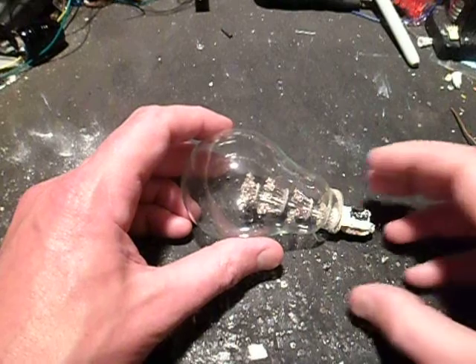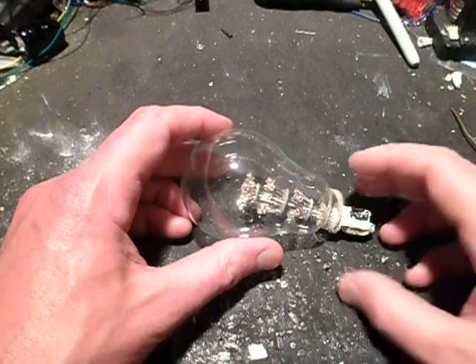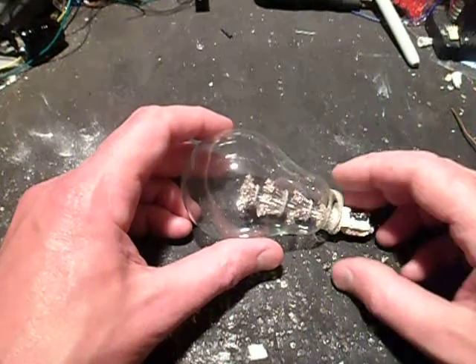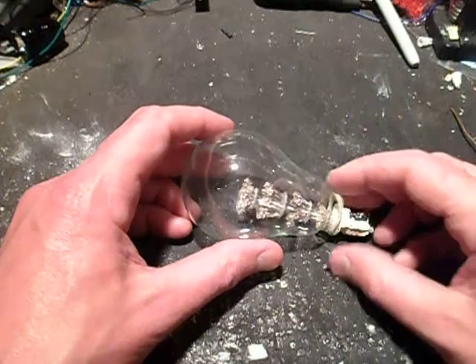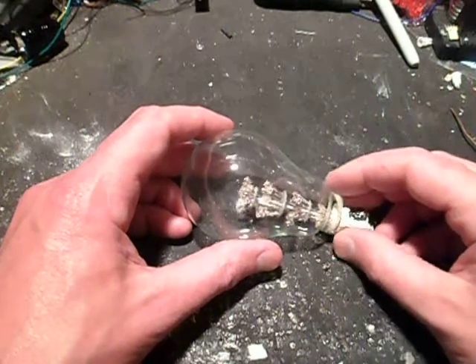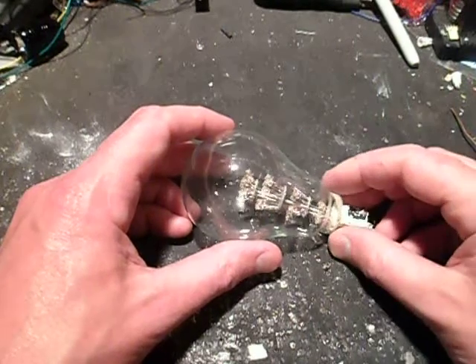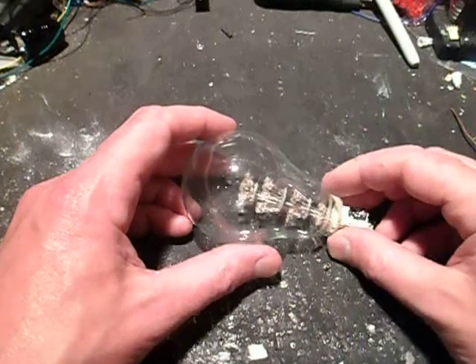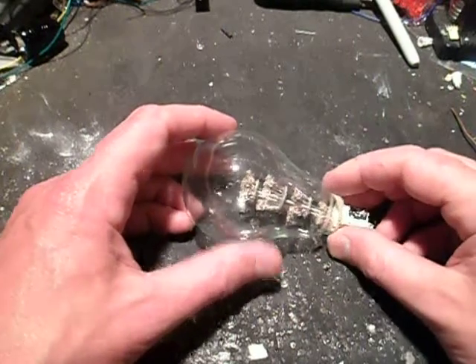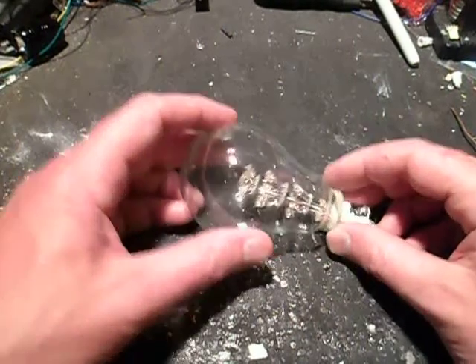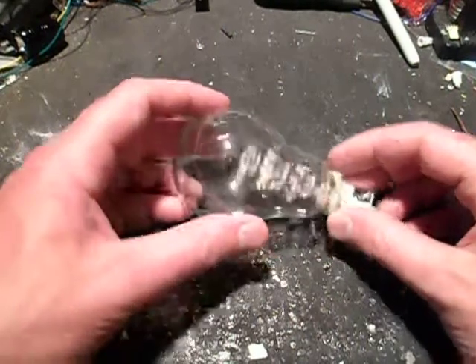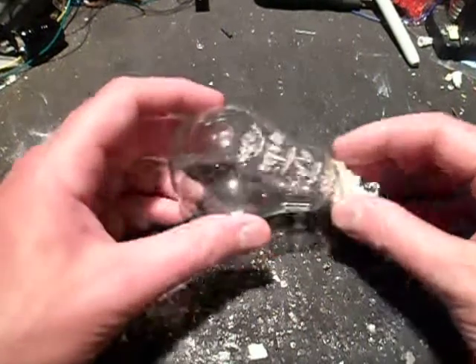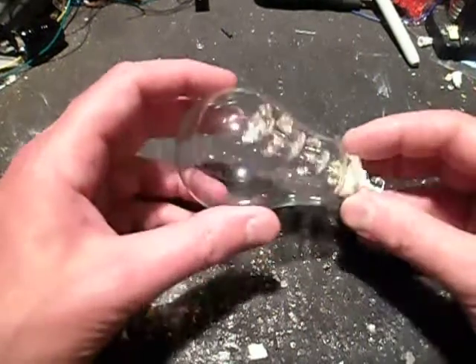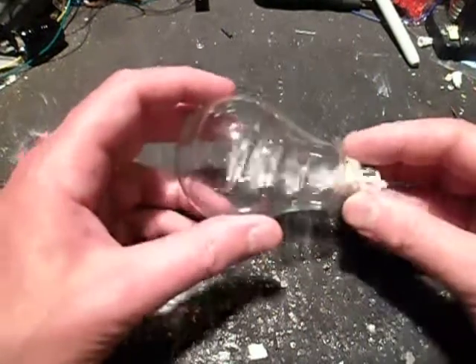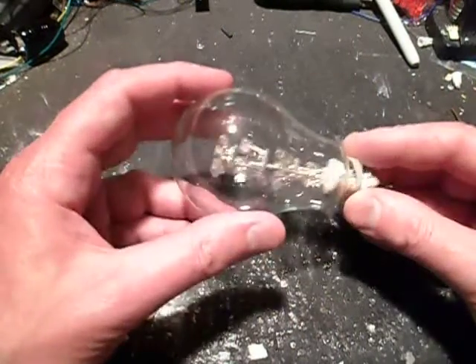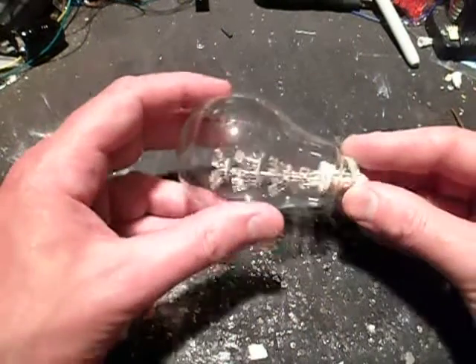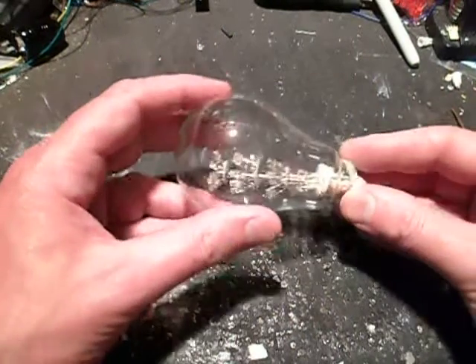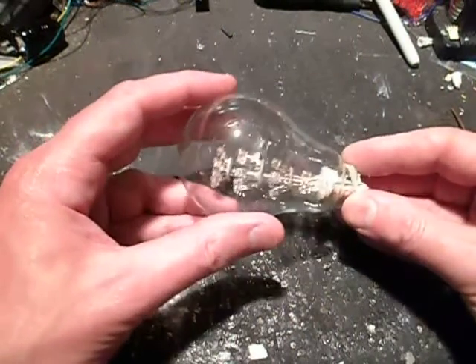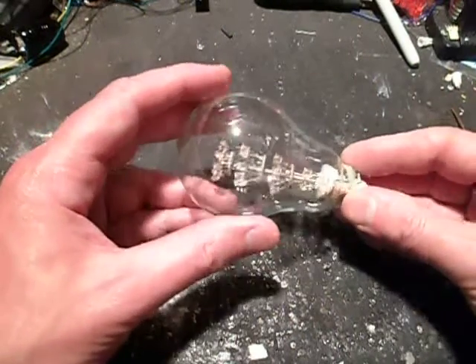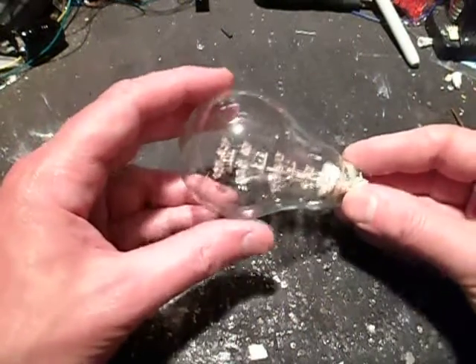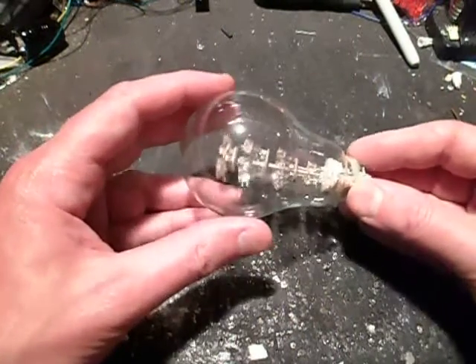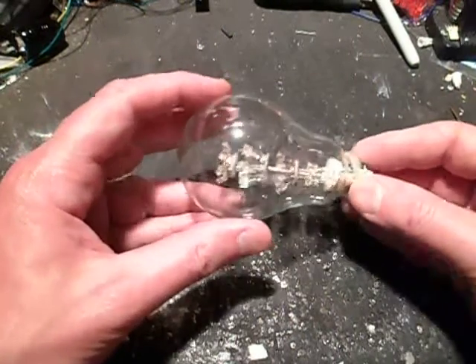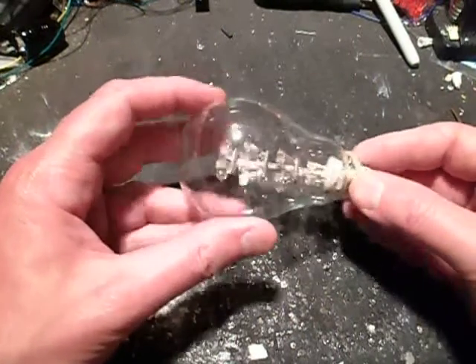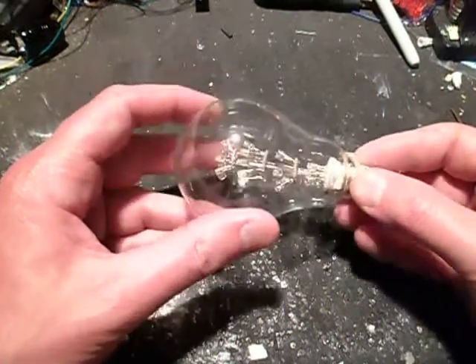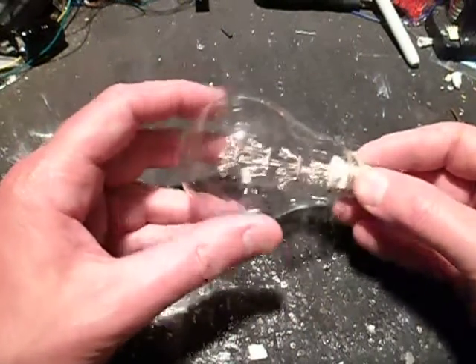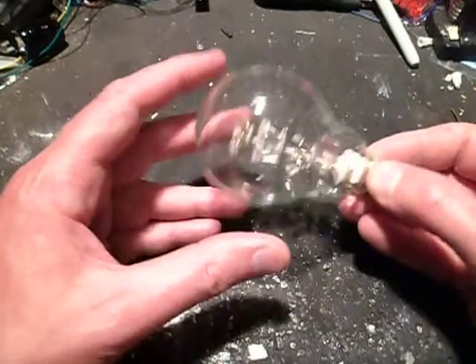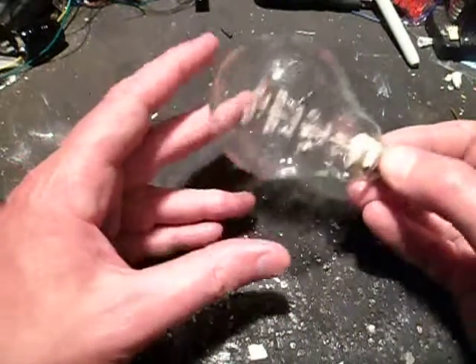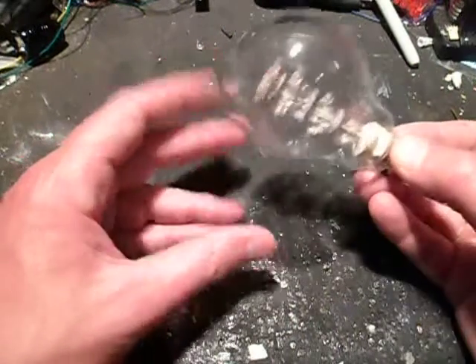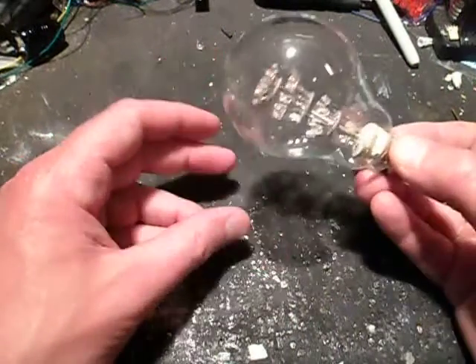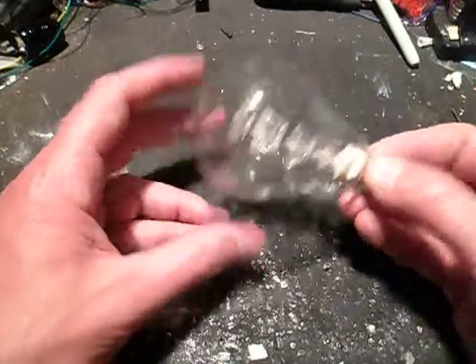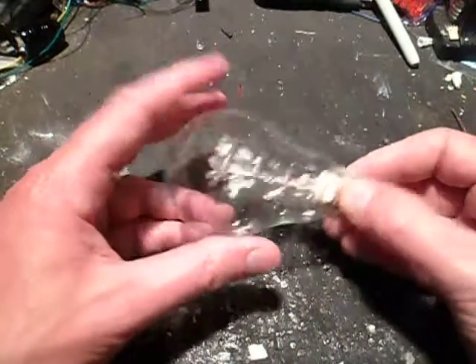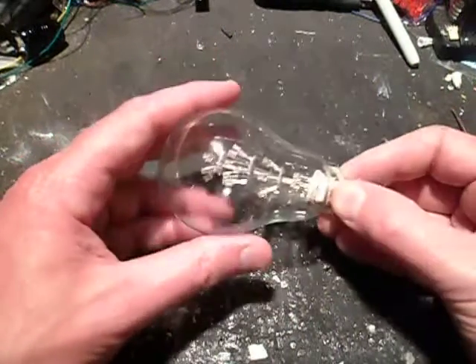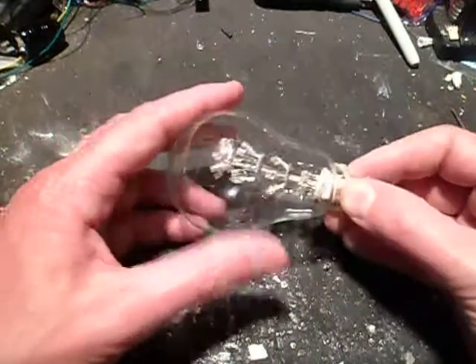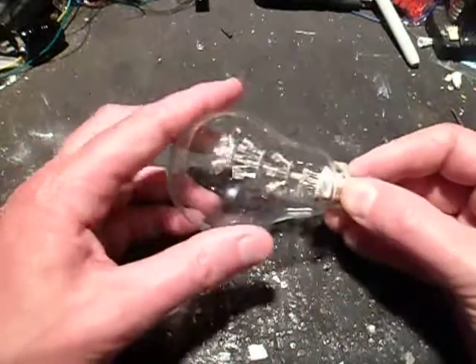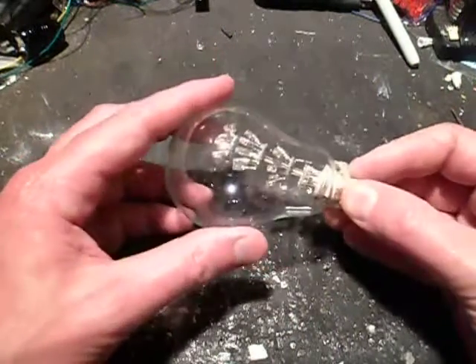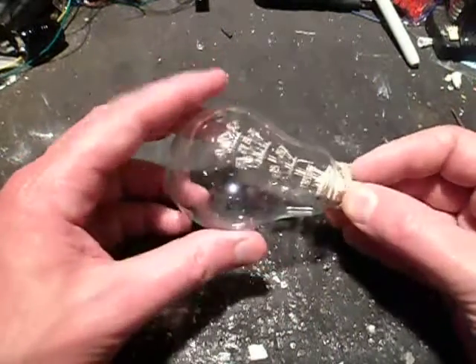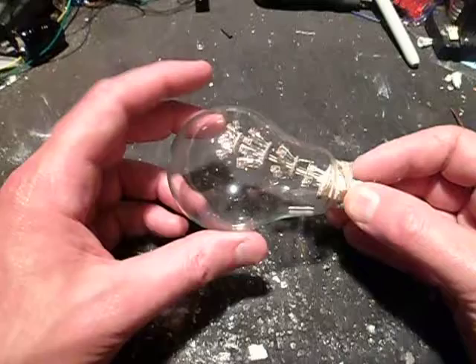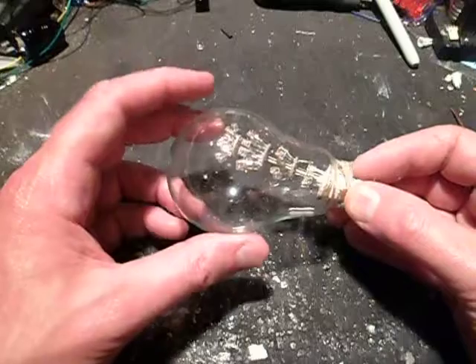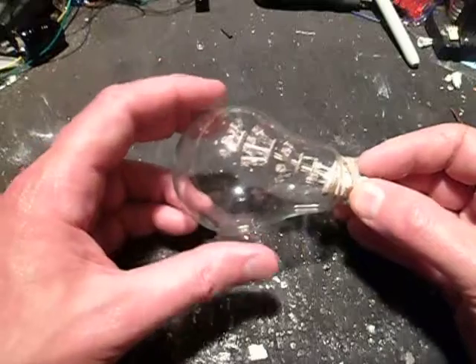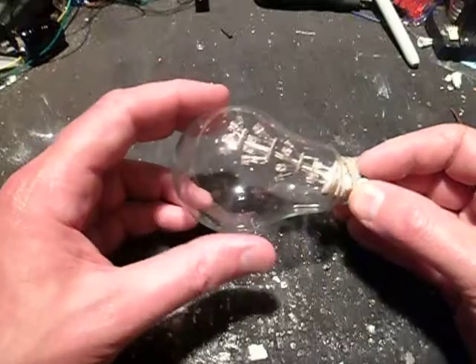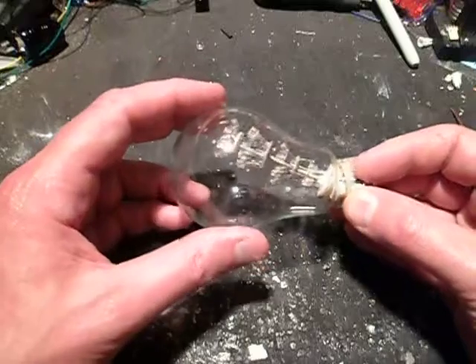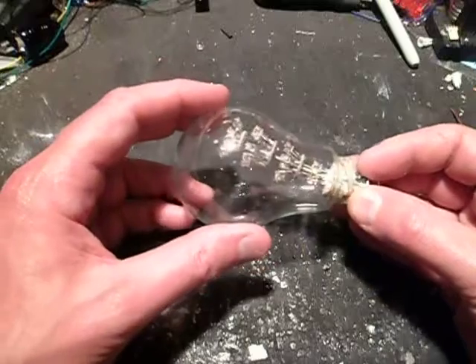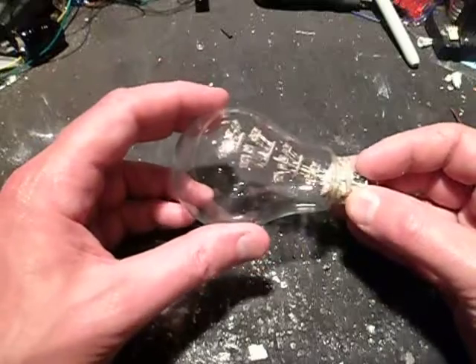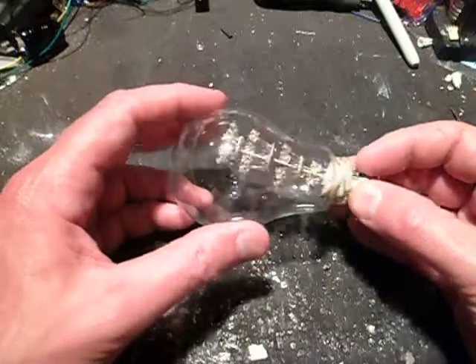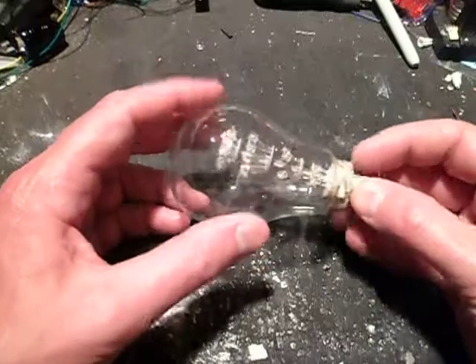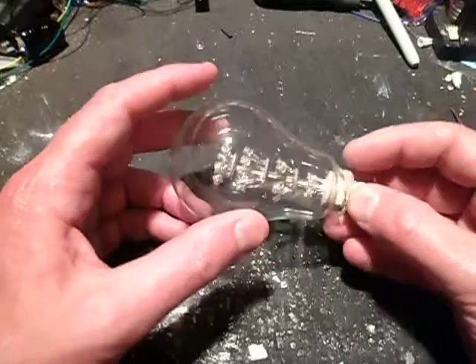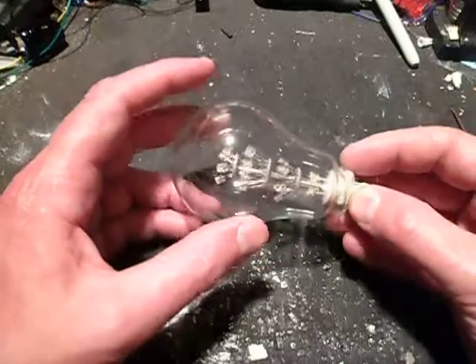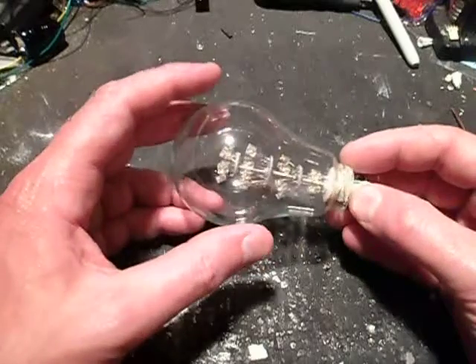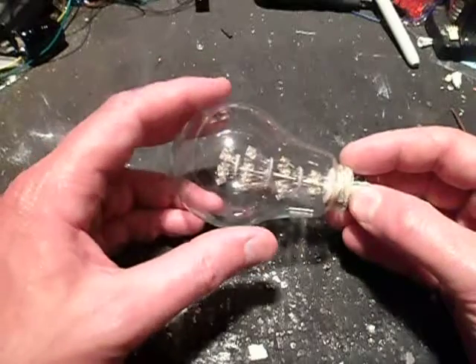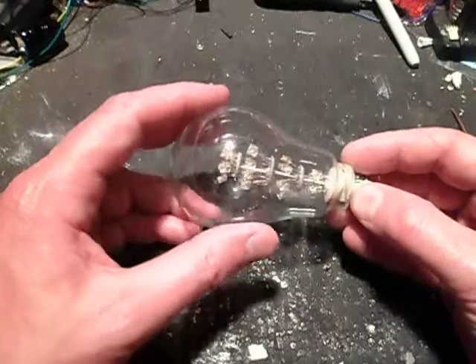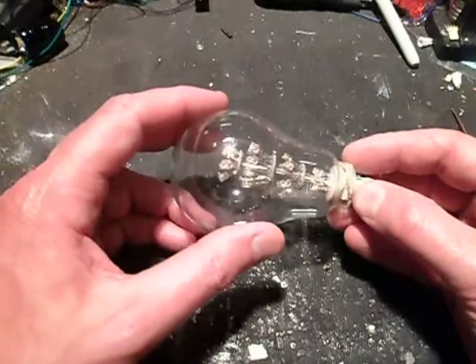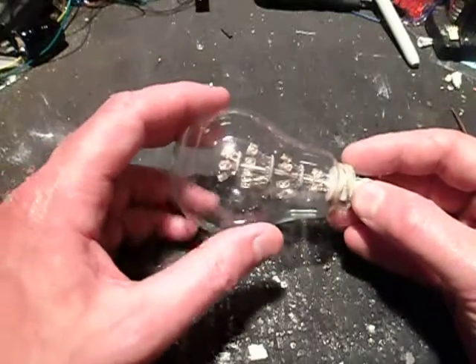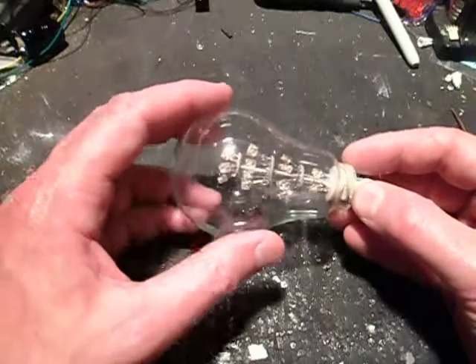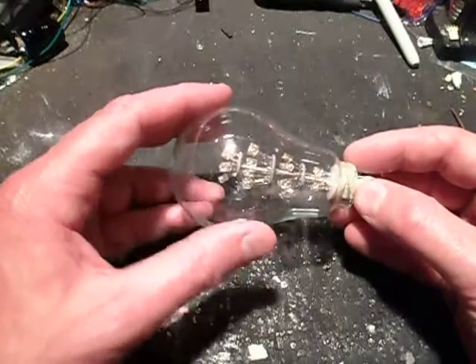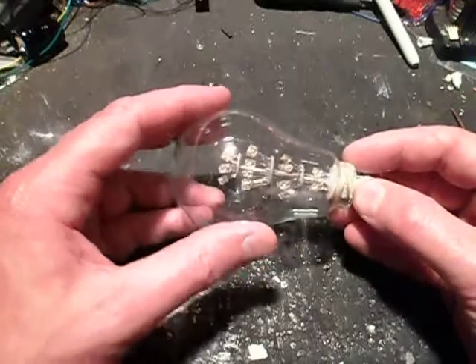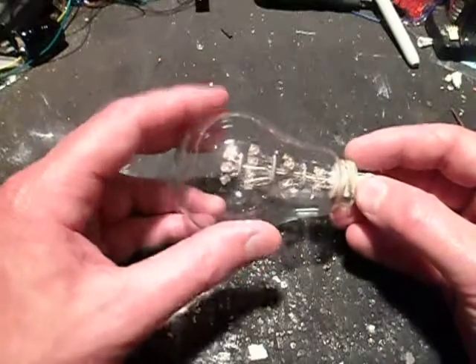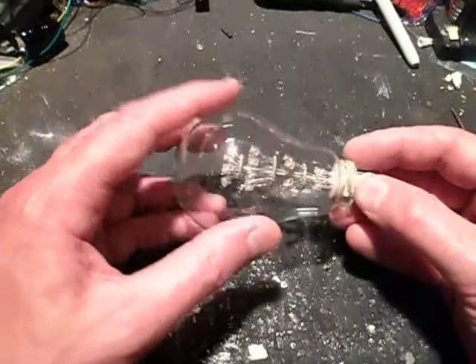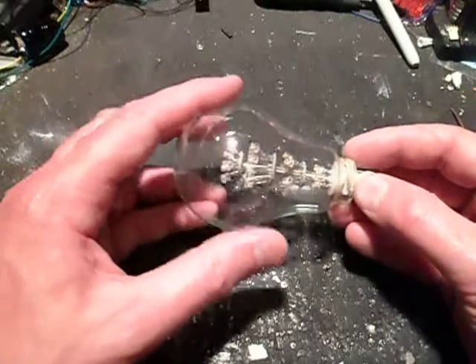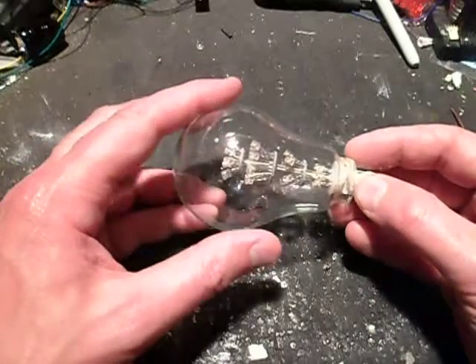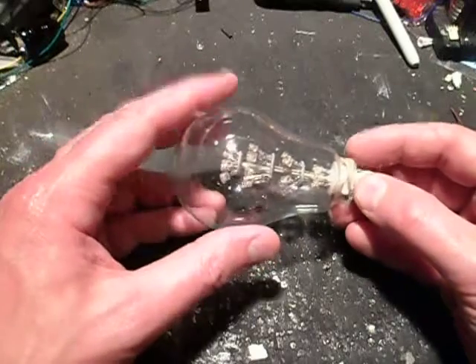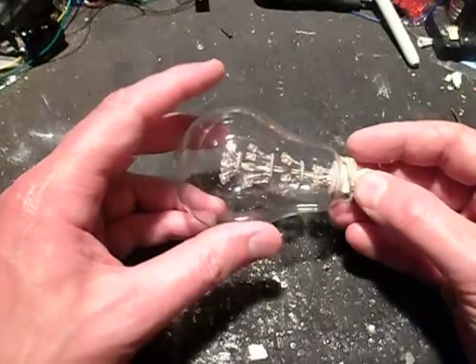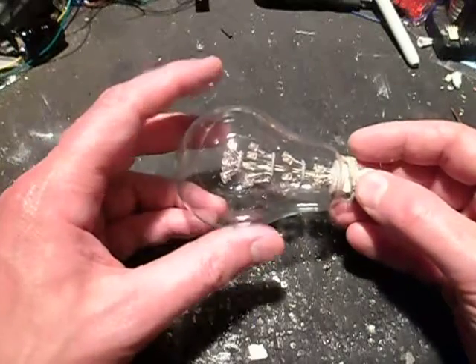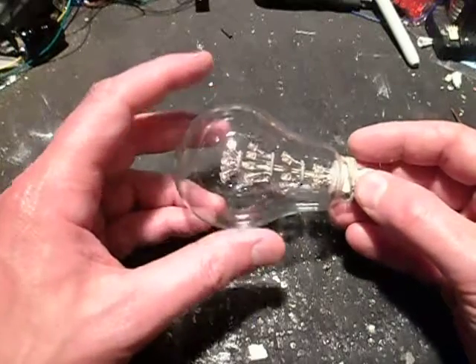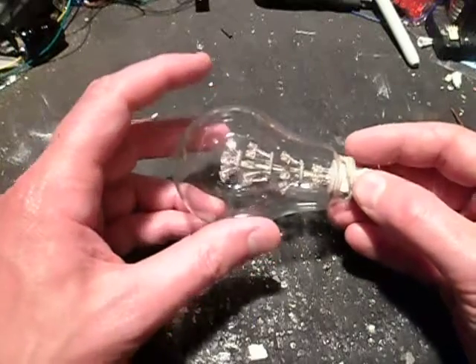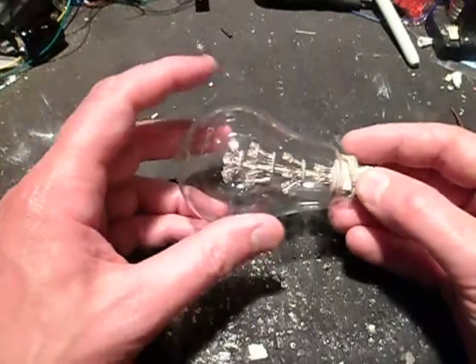I couldn't resist it — I just had to take one of these exquisite Calex lamps to bits to see what was inside and how they formed the LEDs.